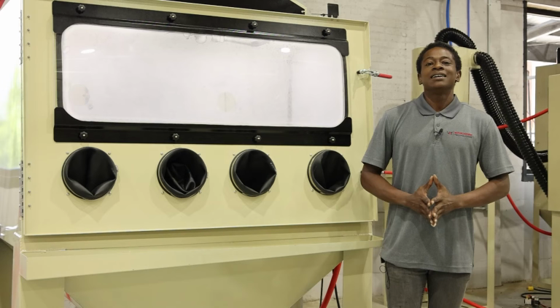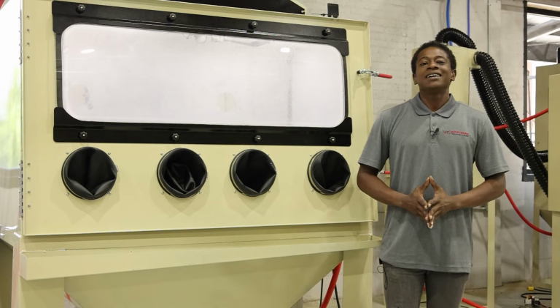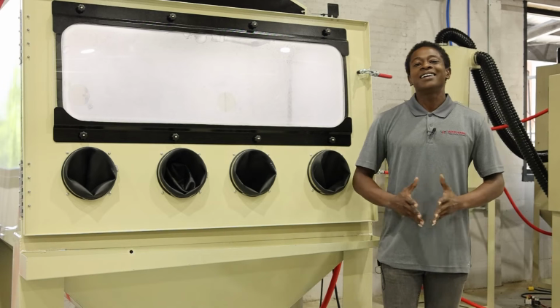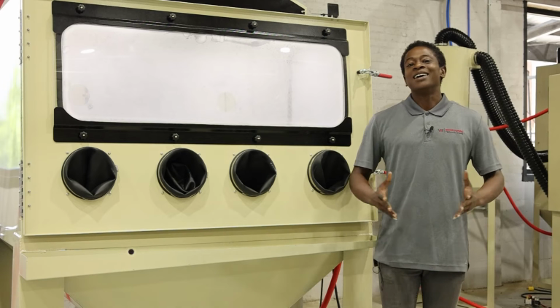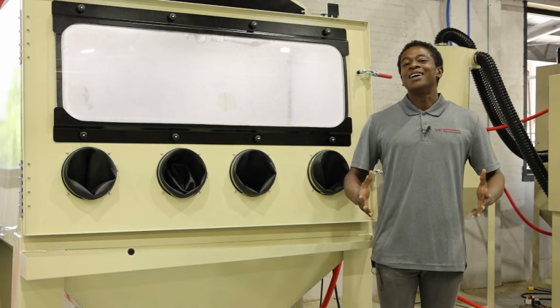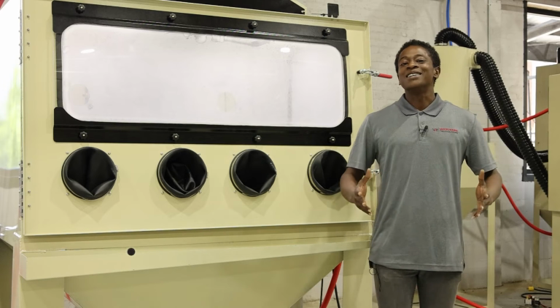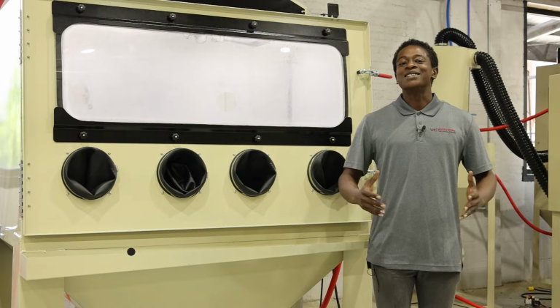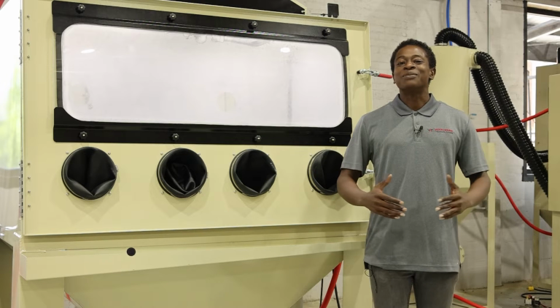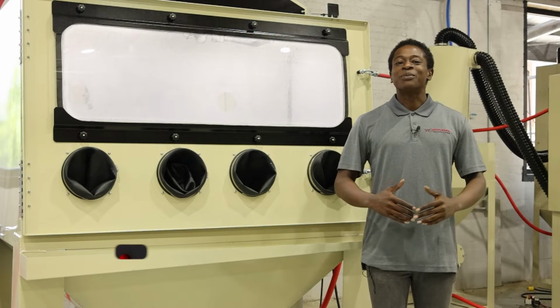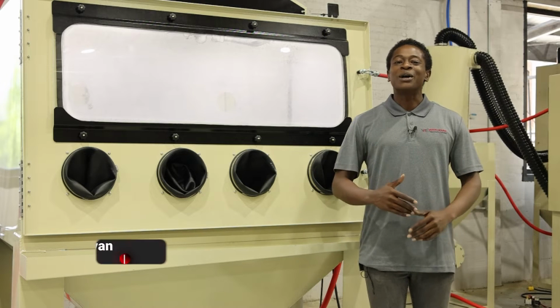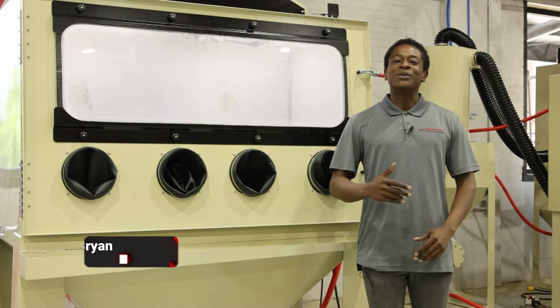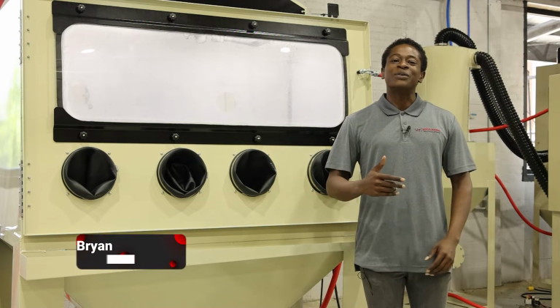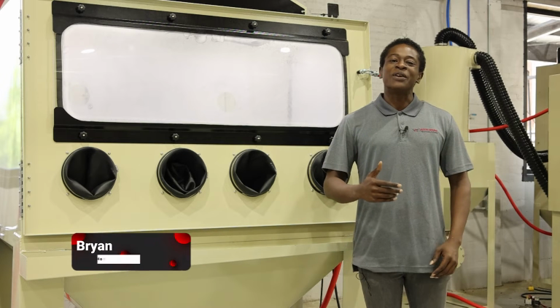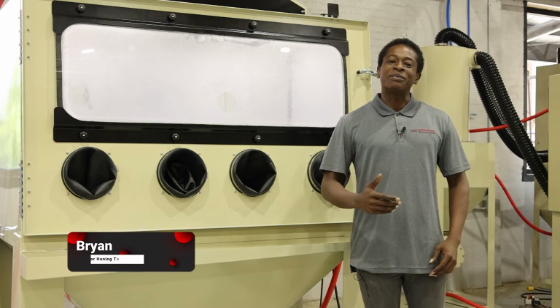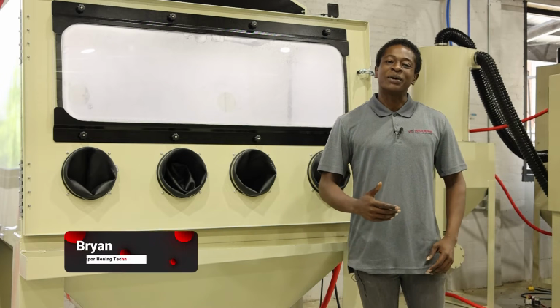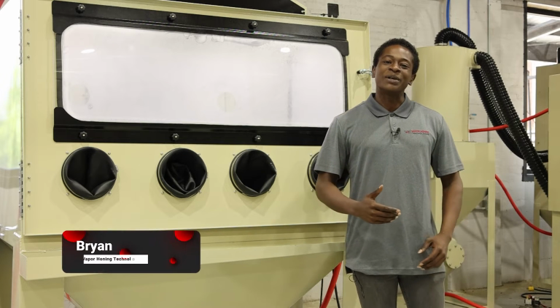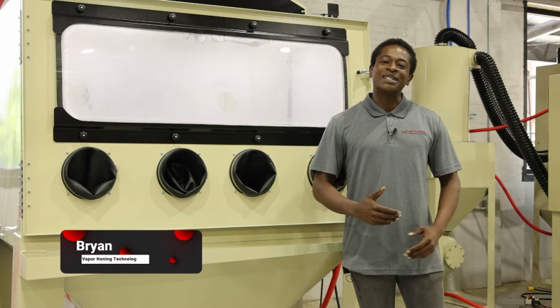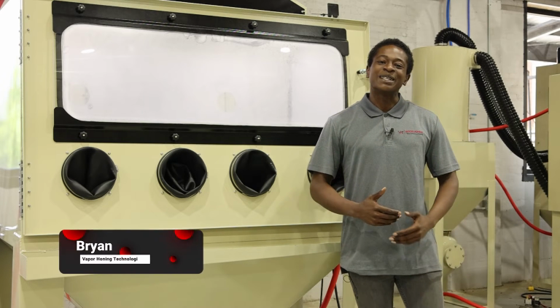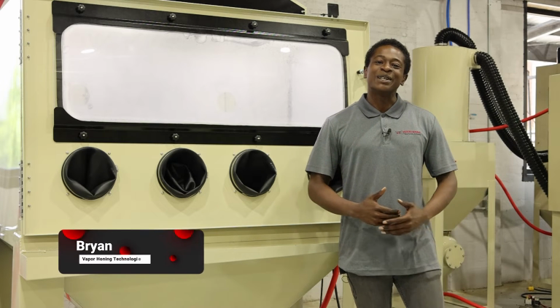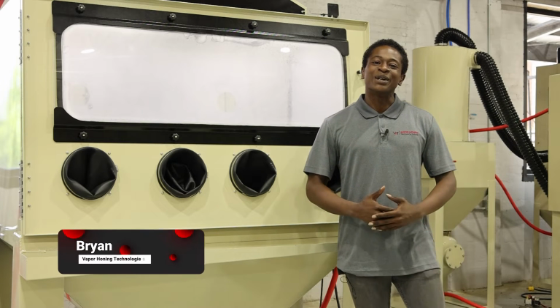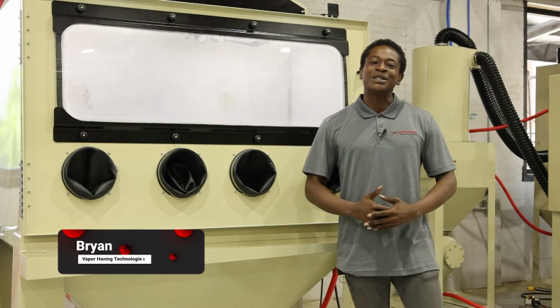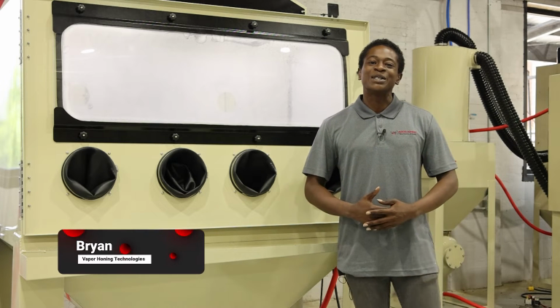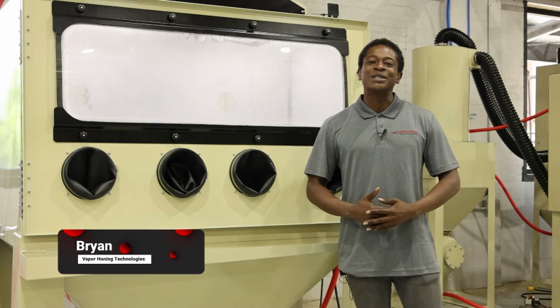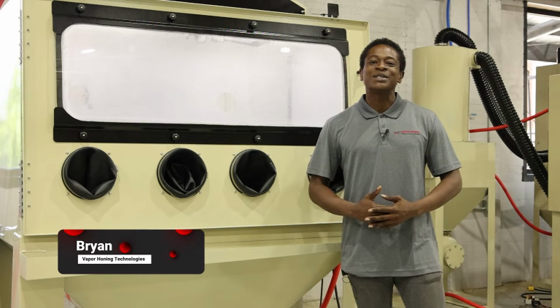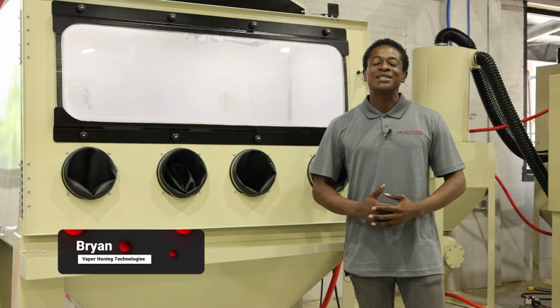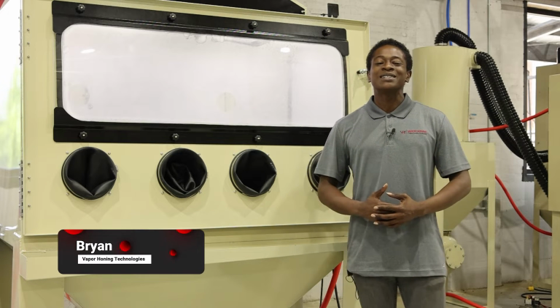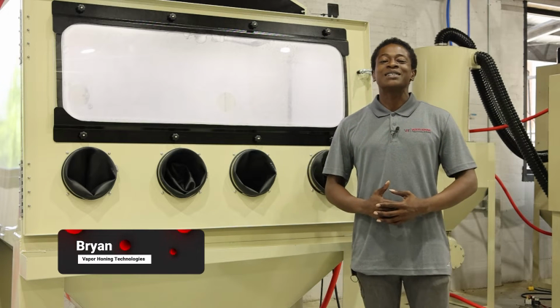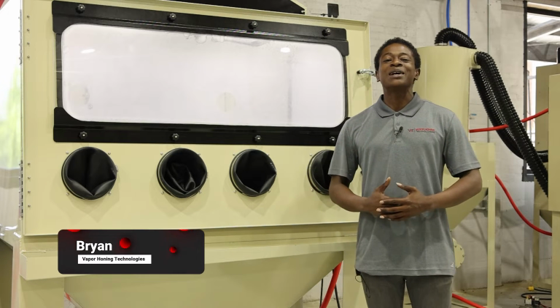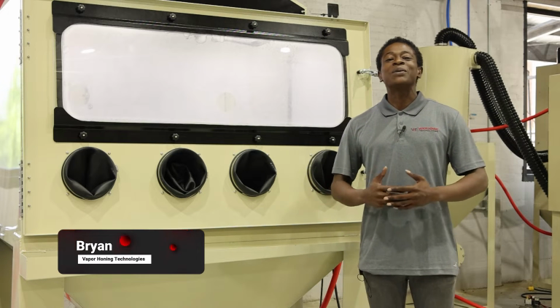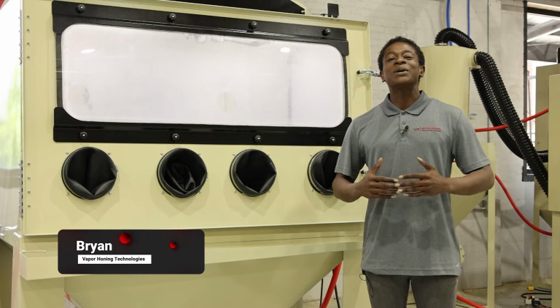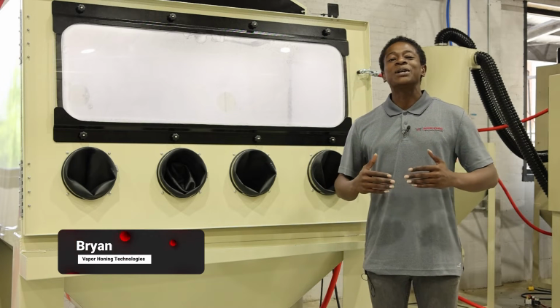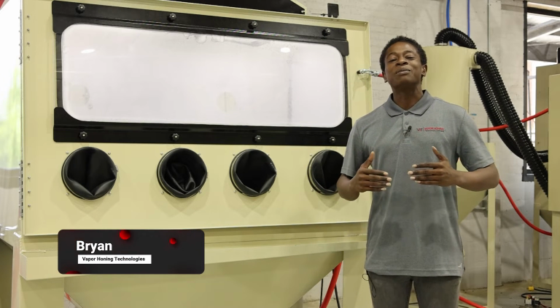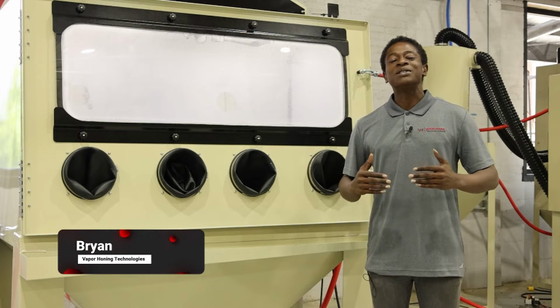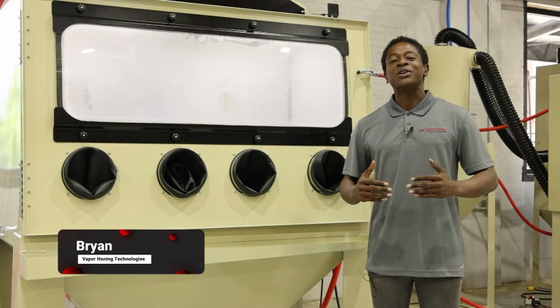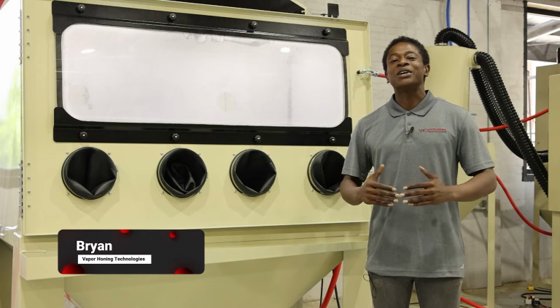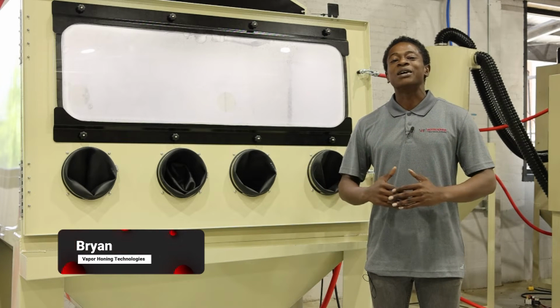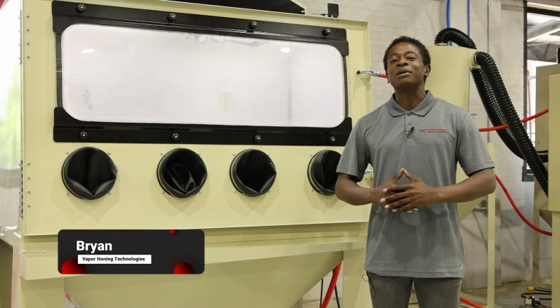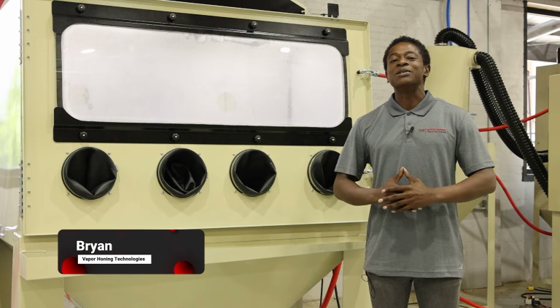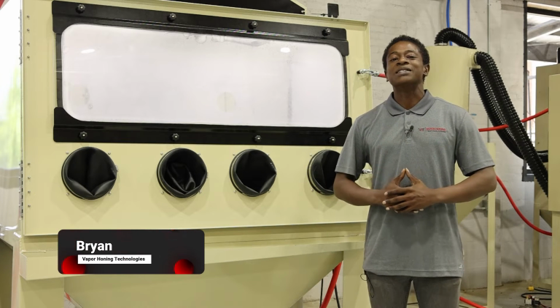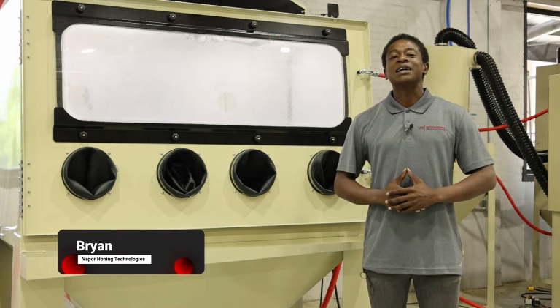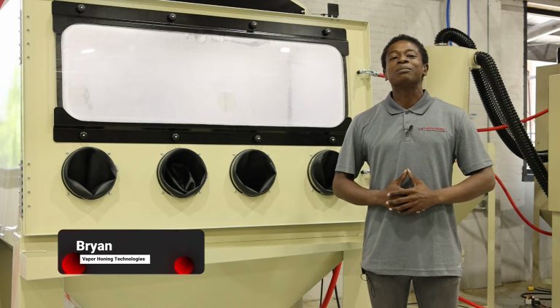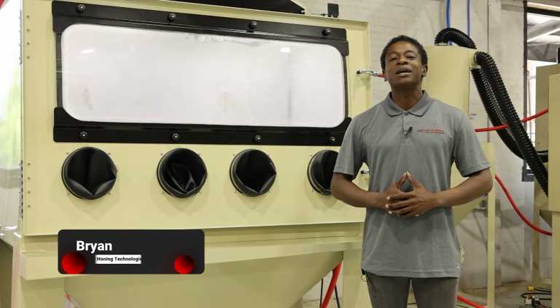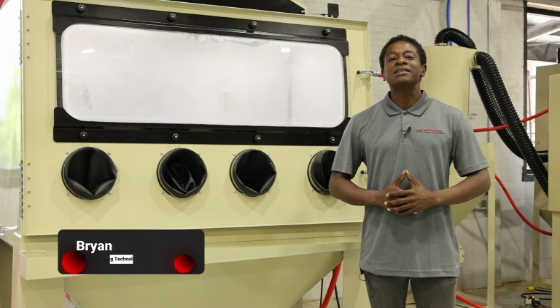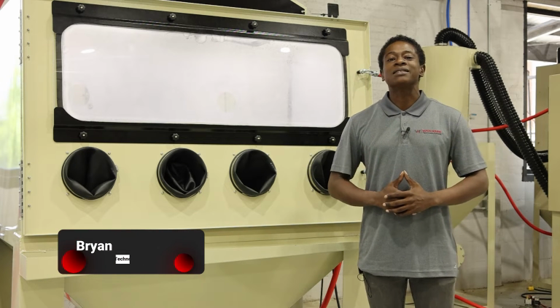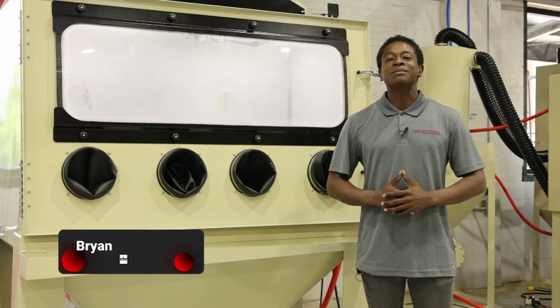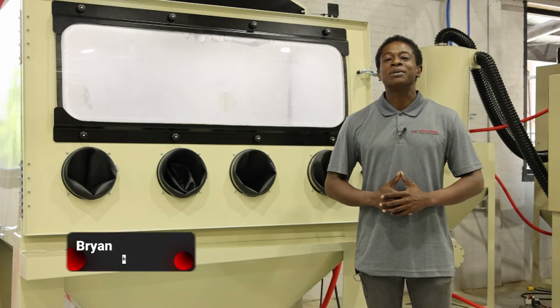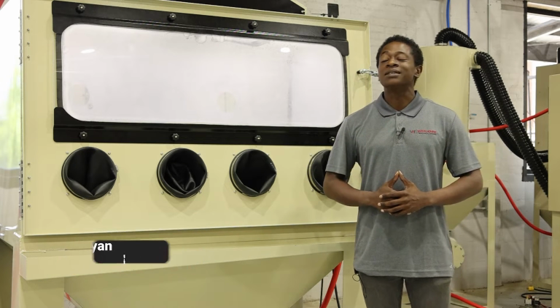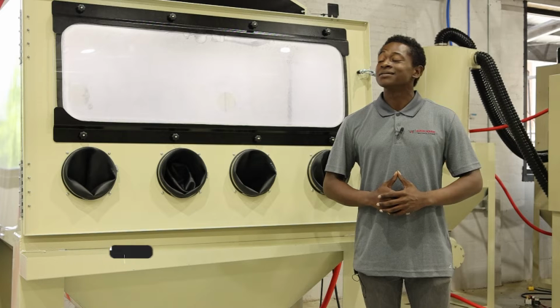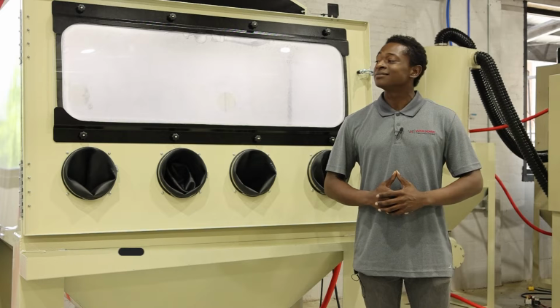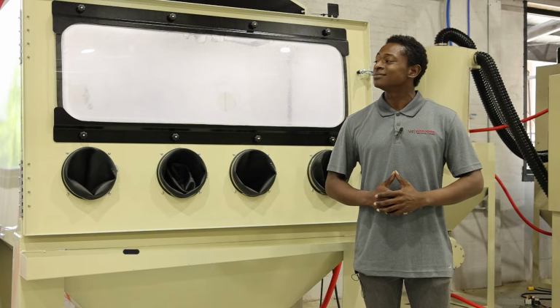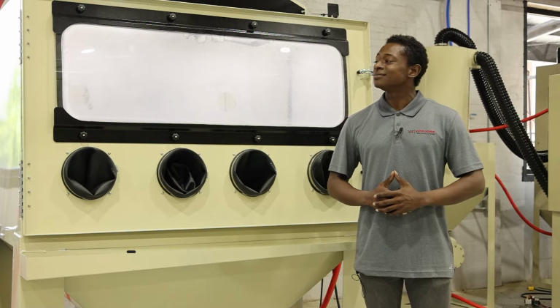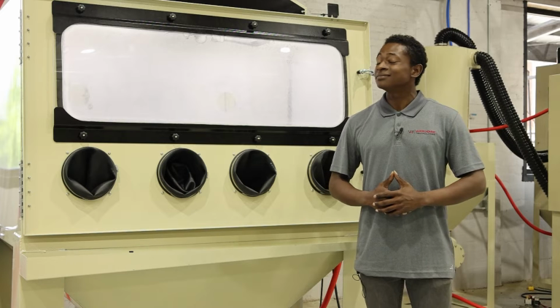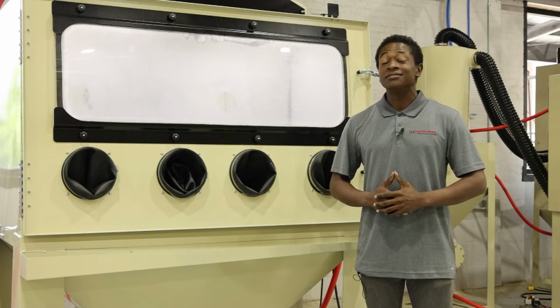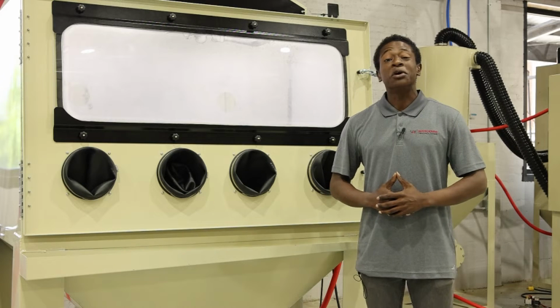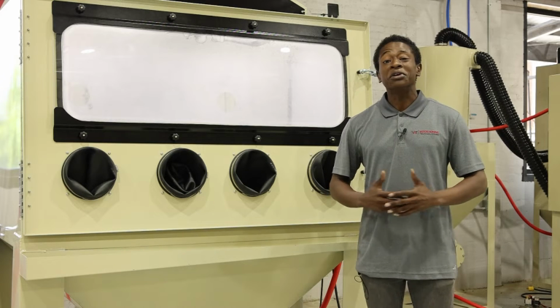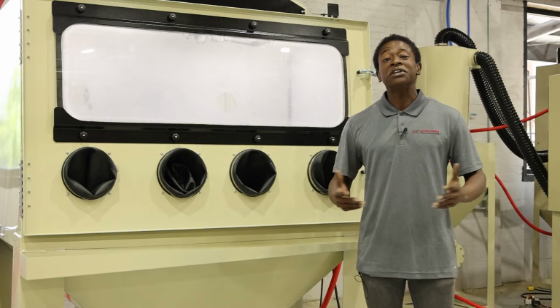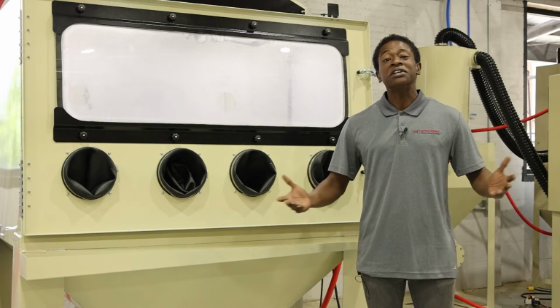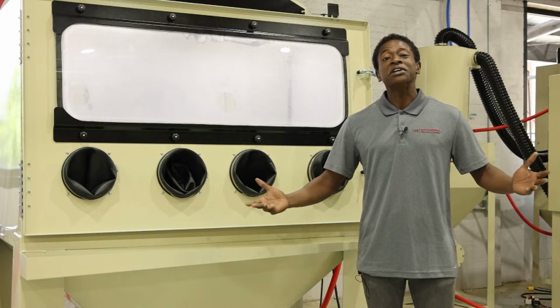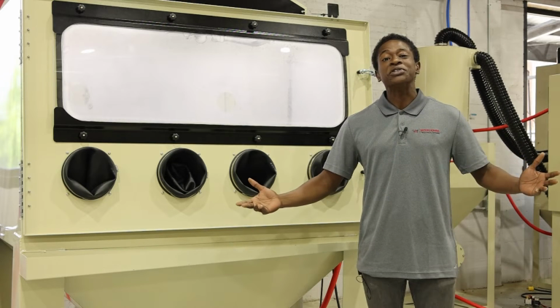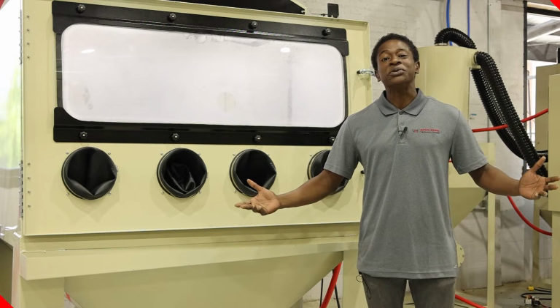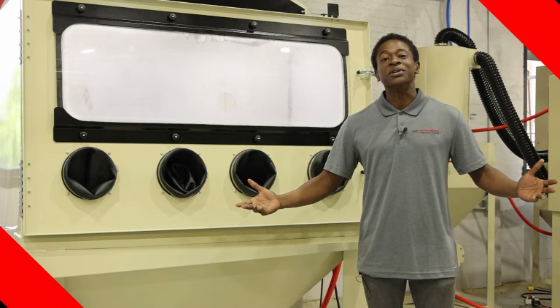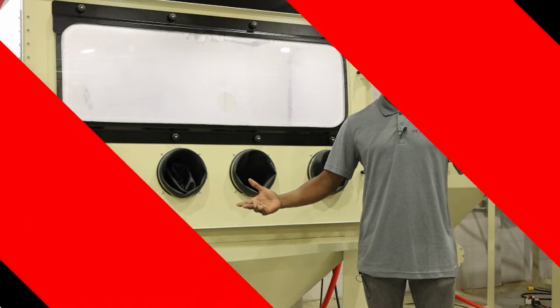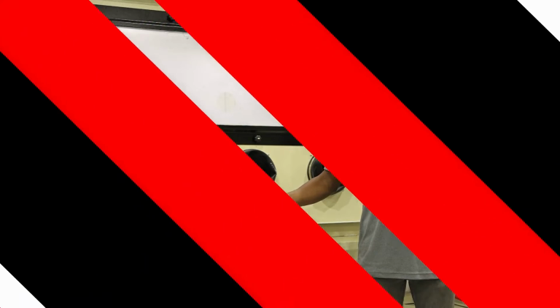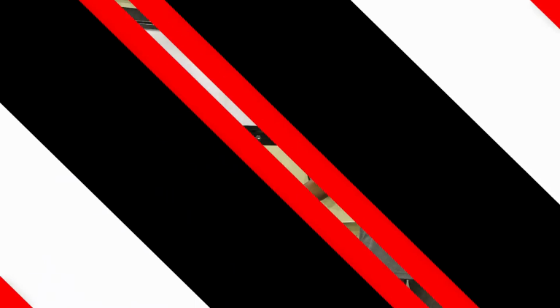Hey guys, Brian with Vapor Honing Technologies. Today we're going to be talking about sandblasting, but on an industrial level.